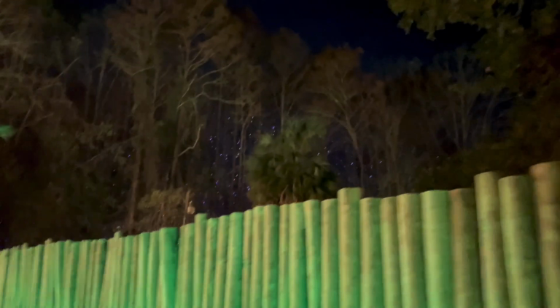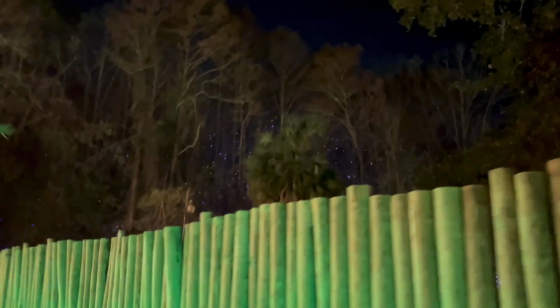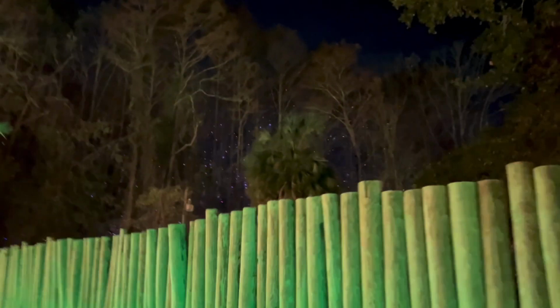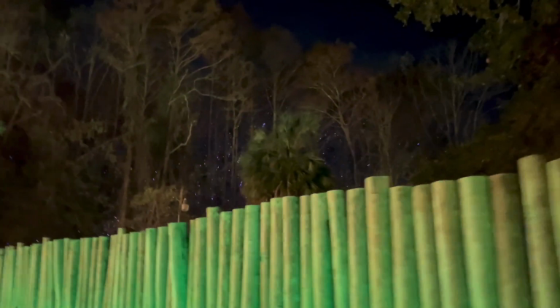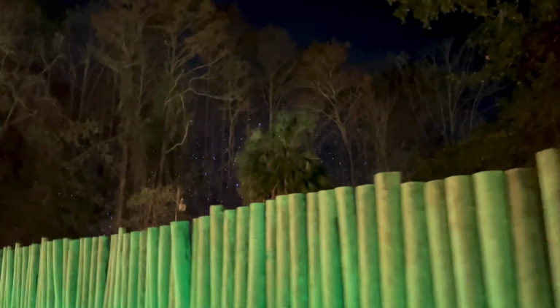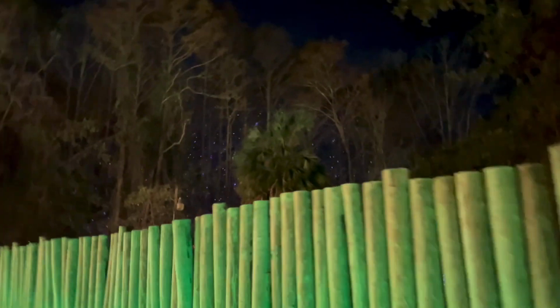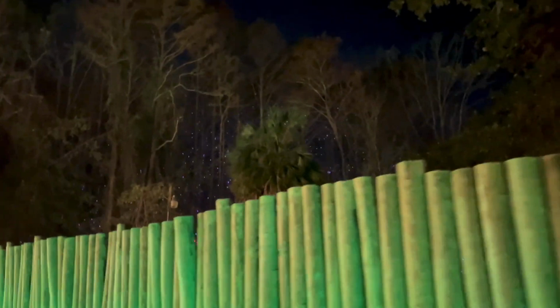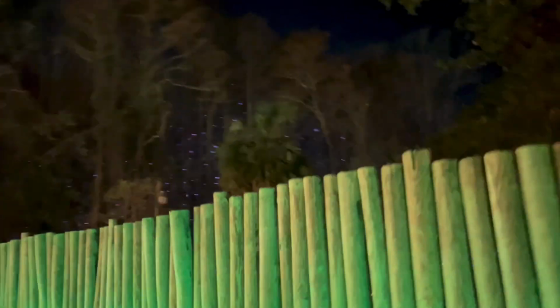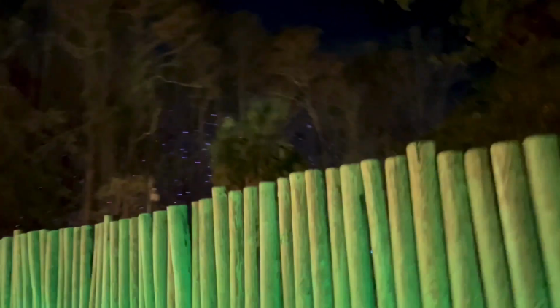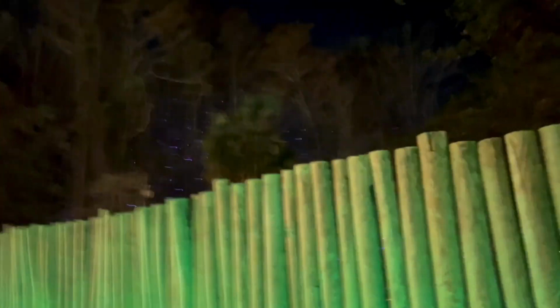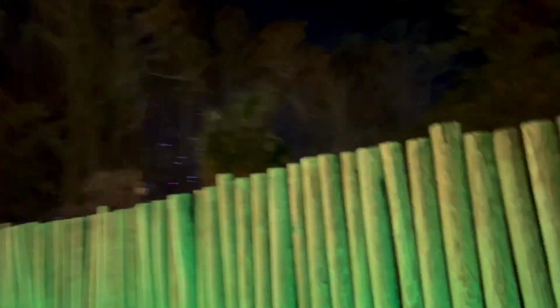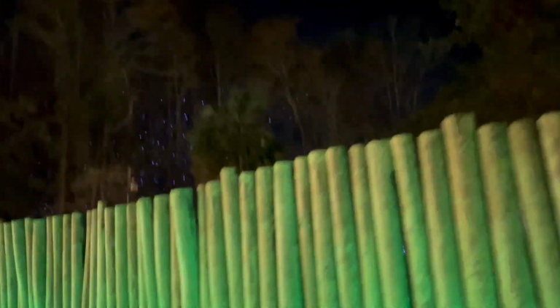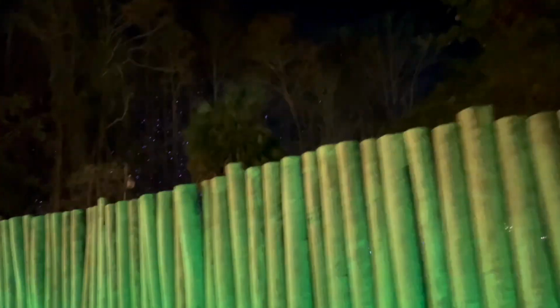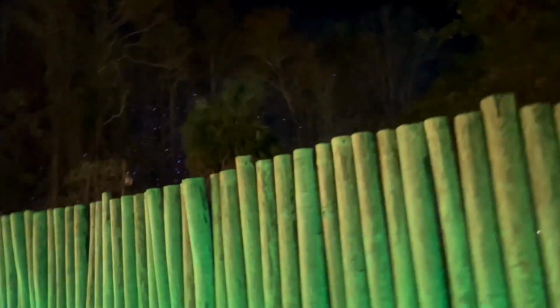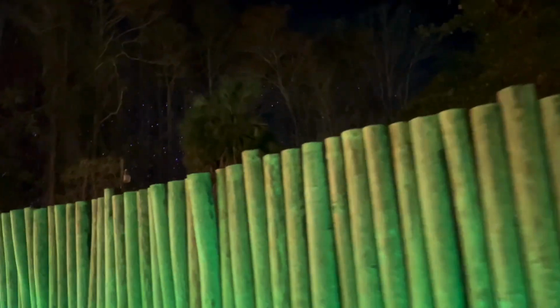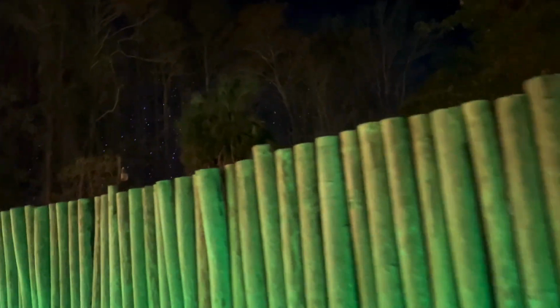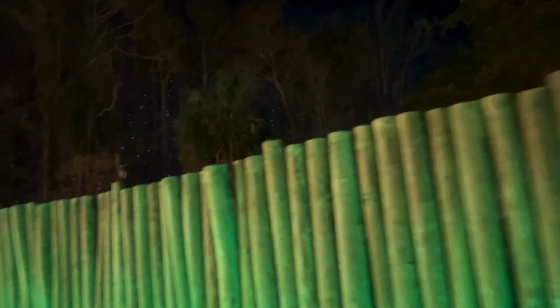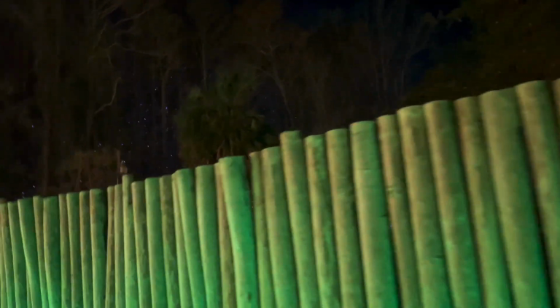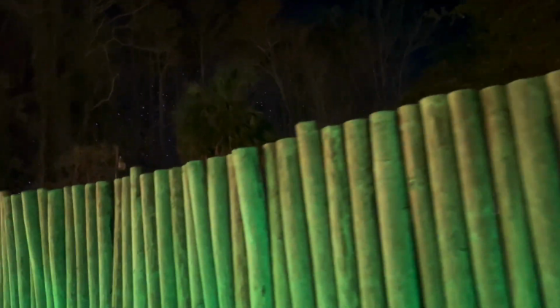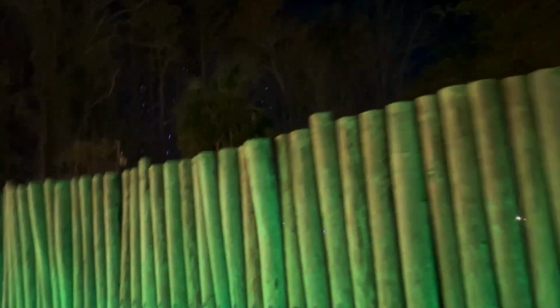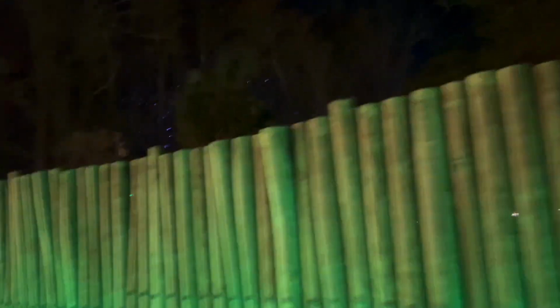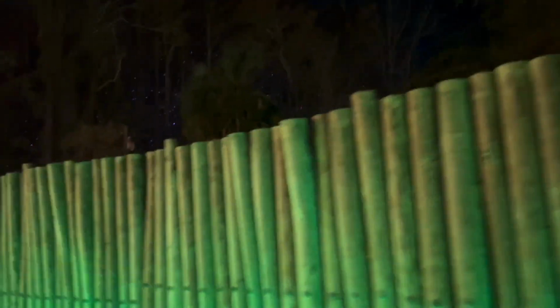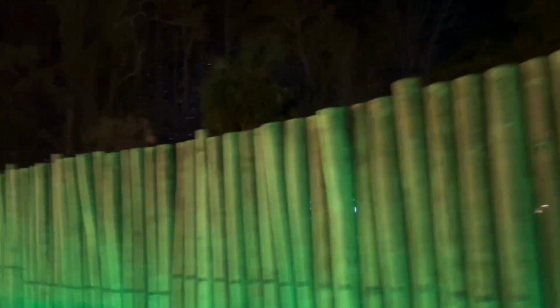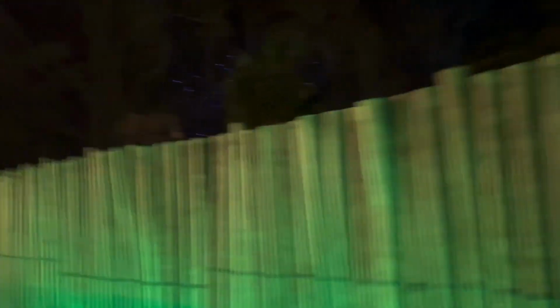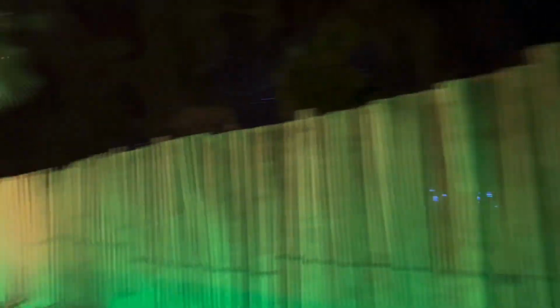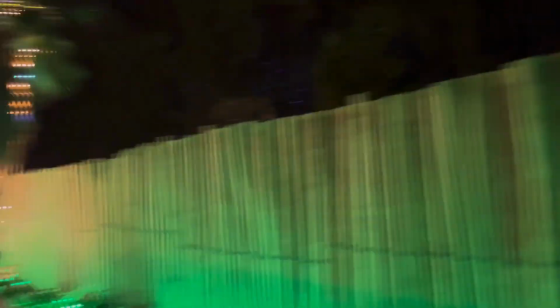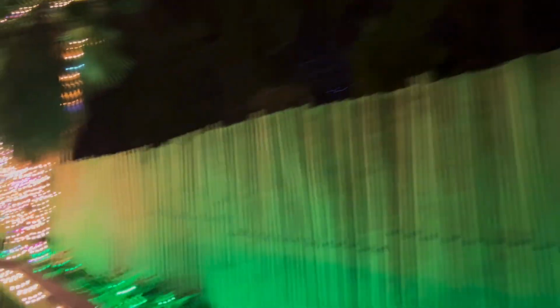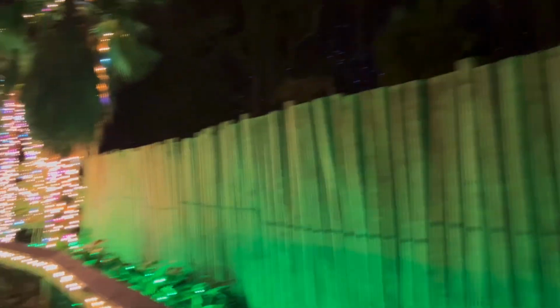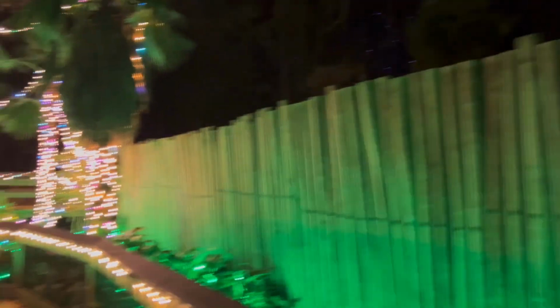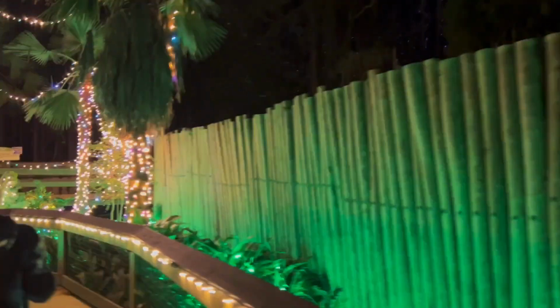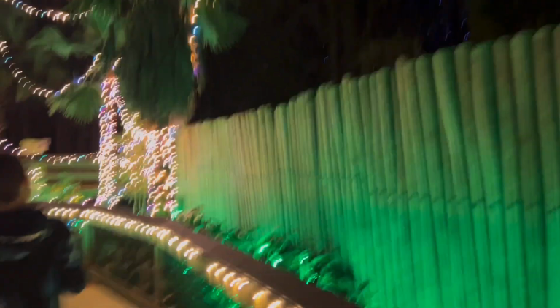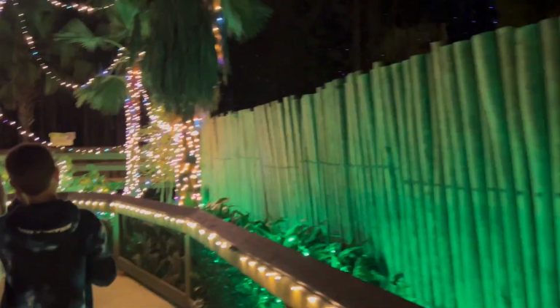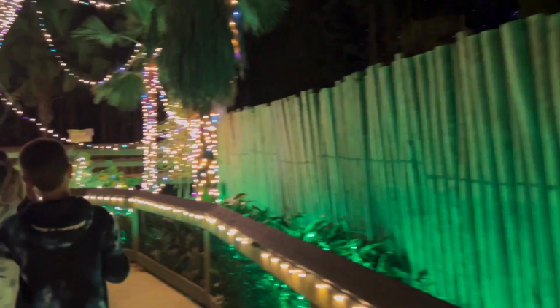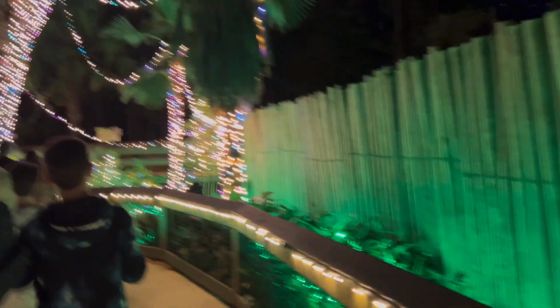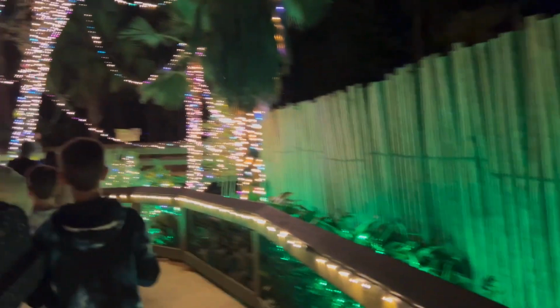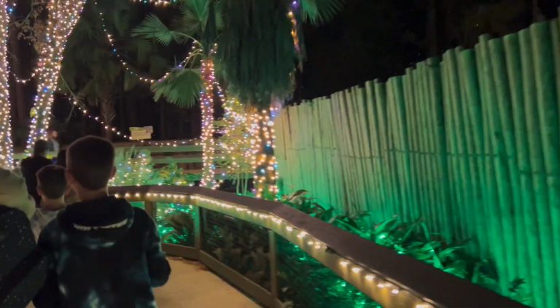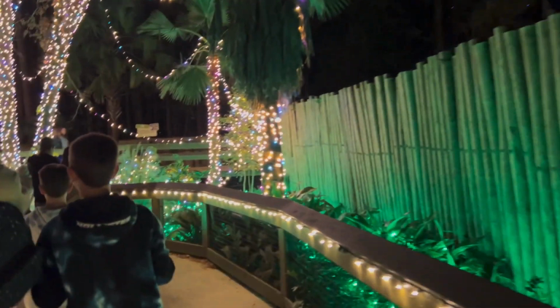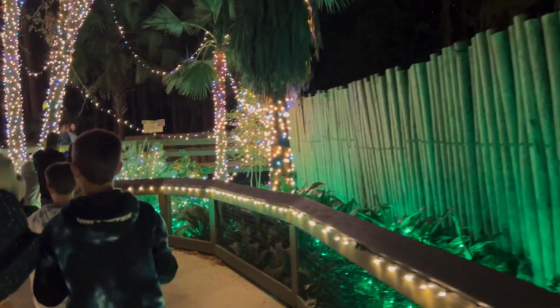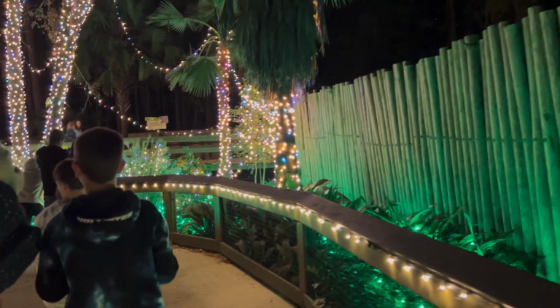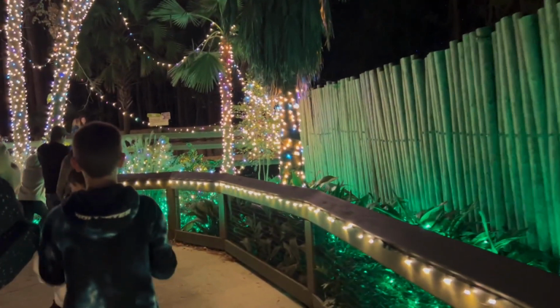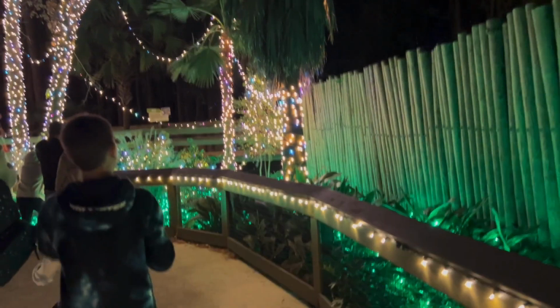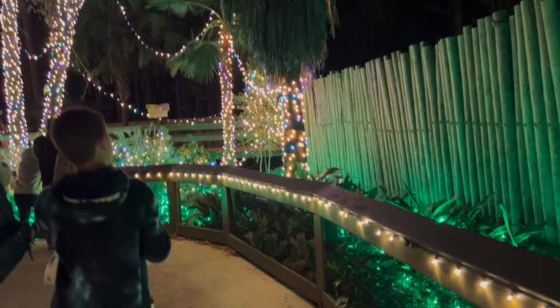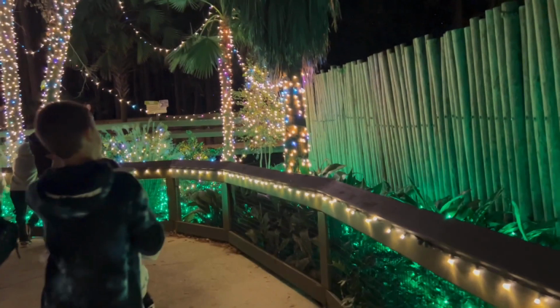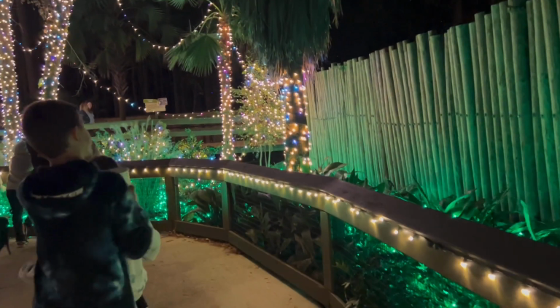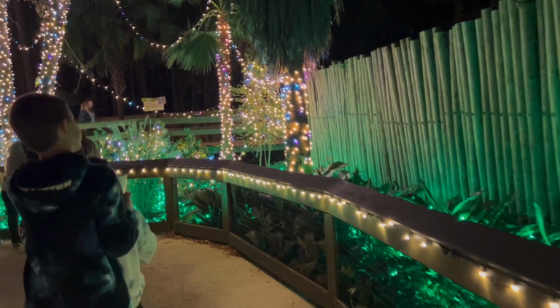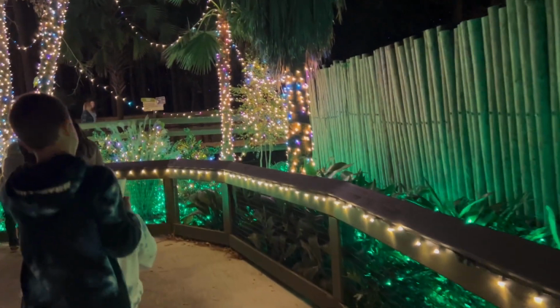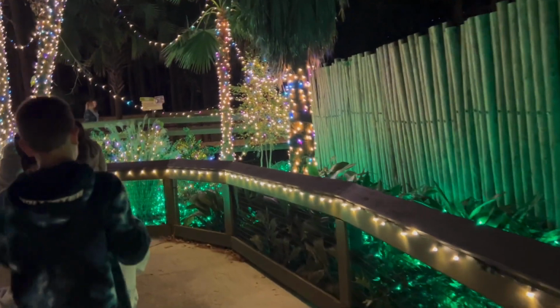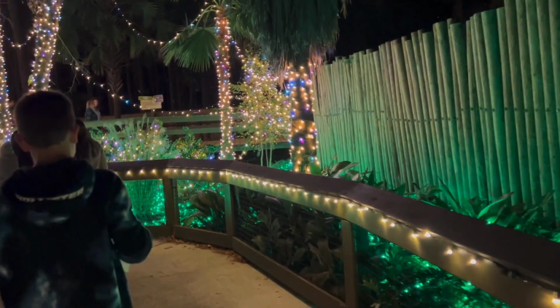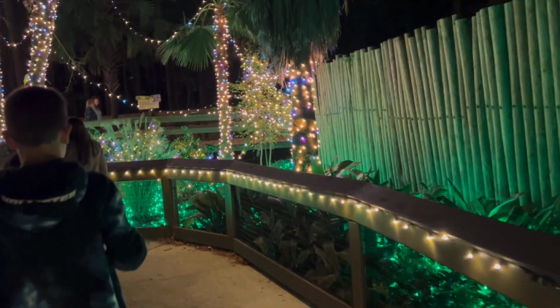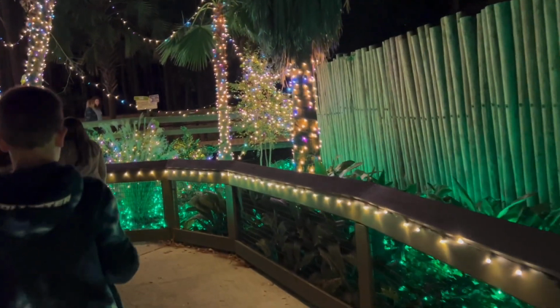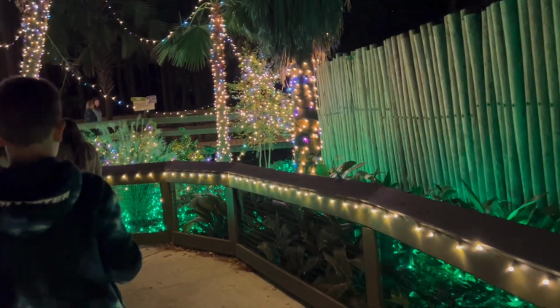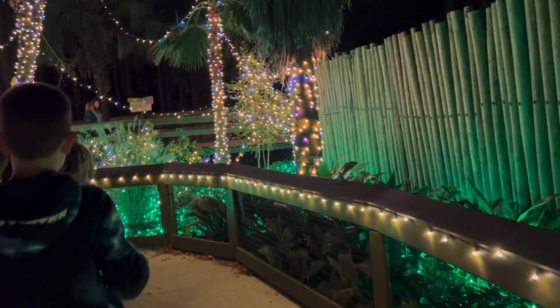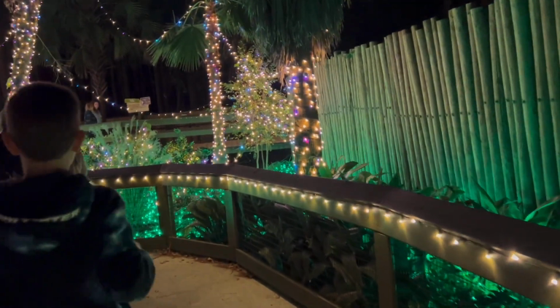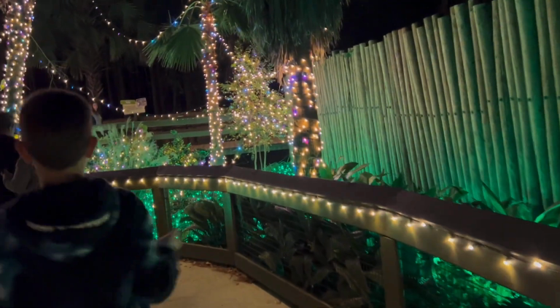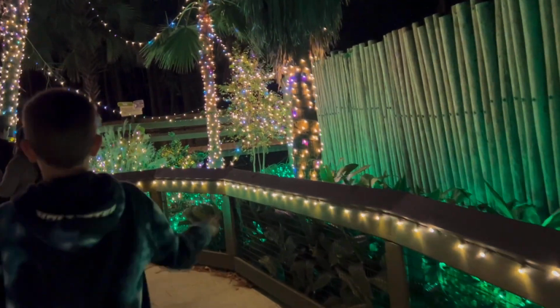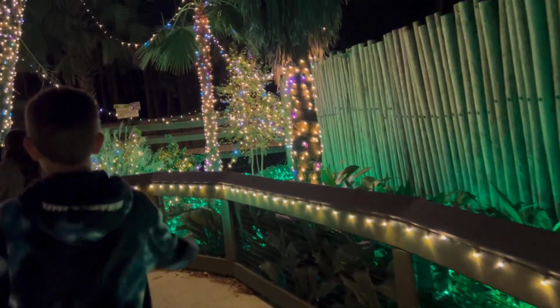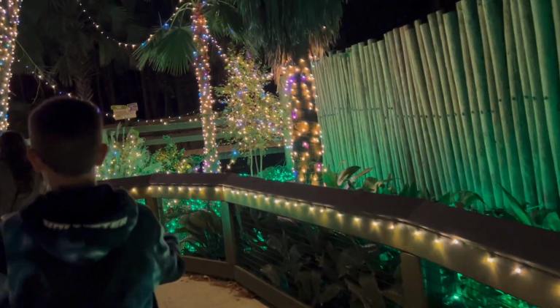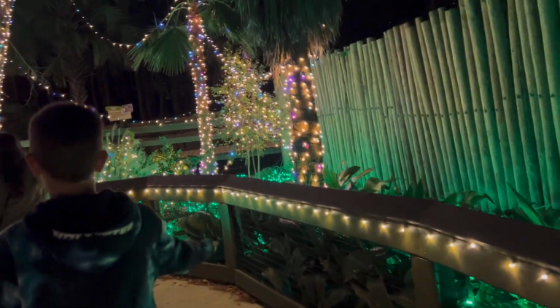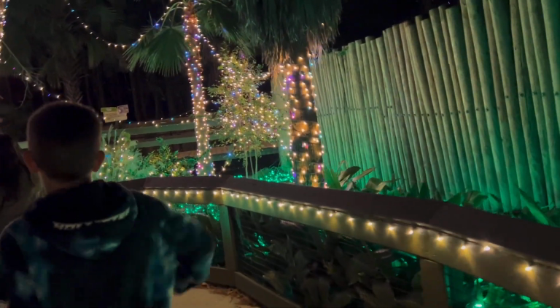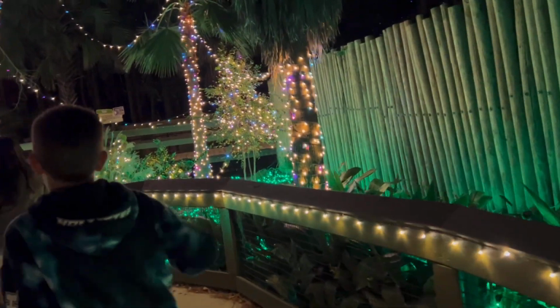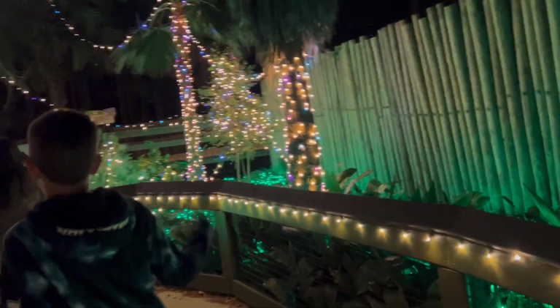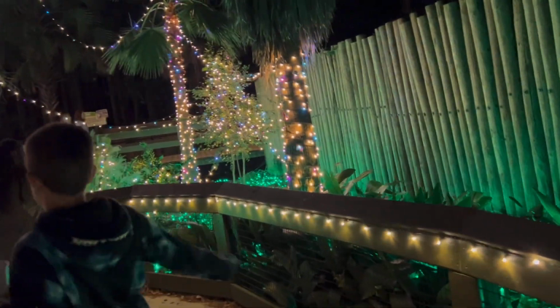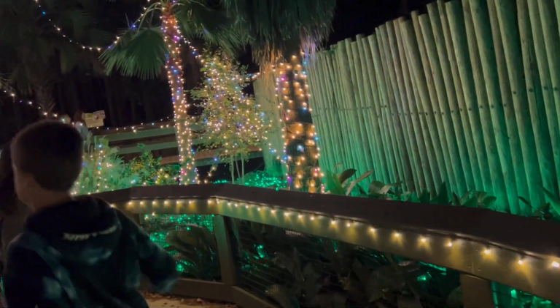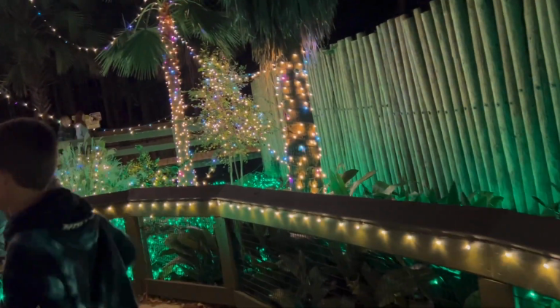You can see that over there — I don't know what that is, but we'll get over there in a minute. Look at these. These are pretty. I like these ones.